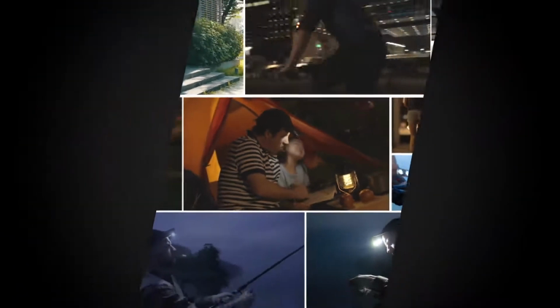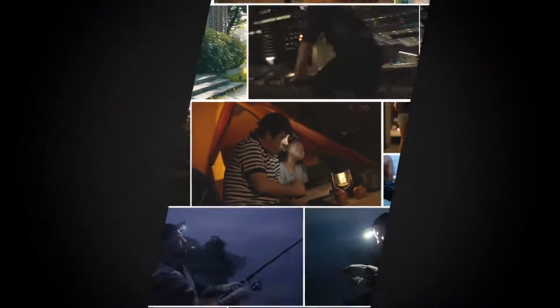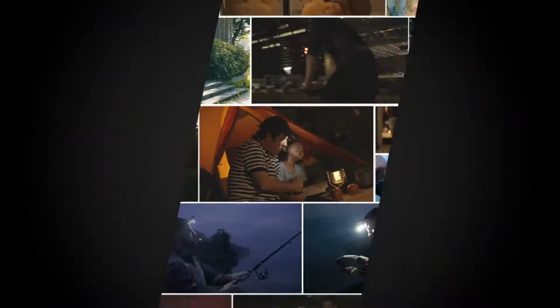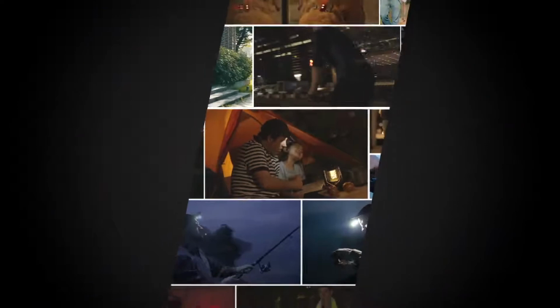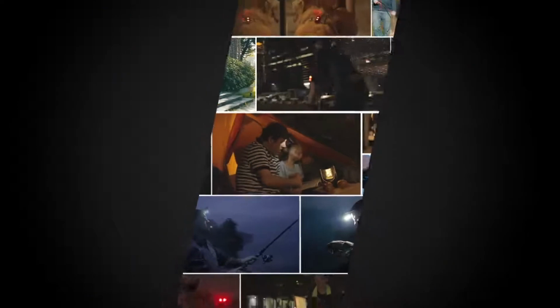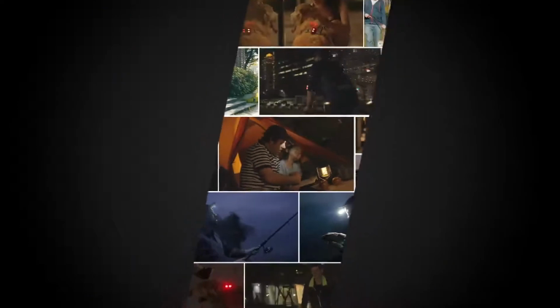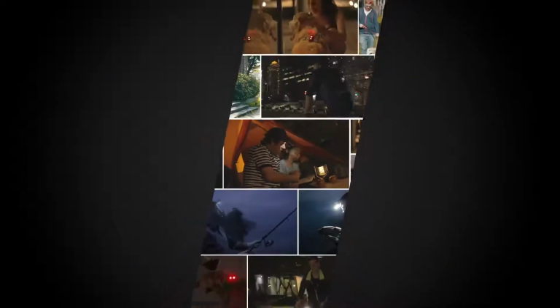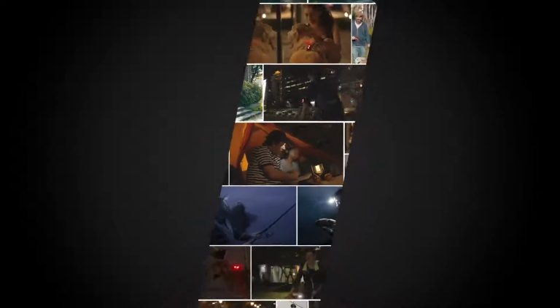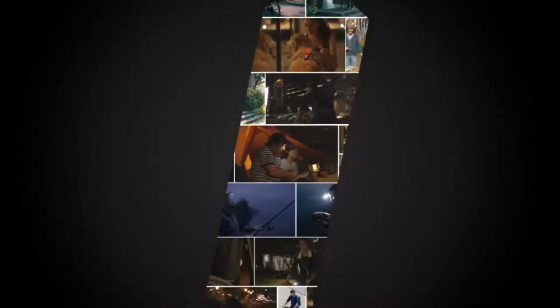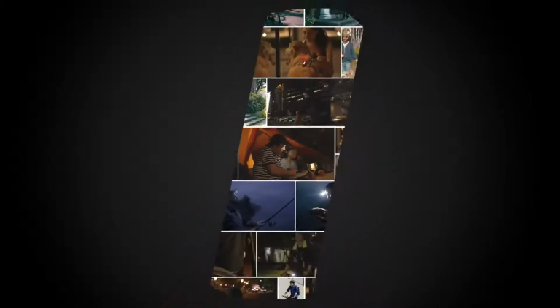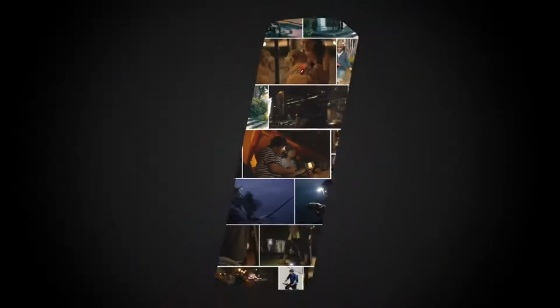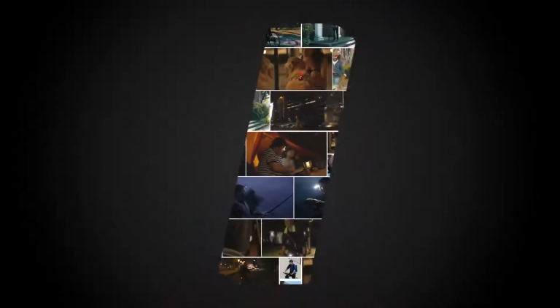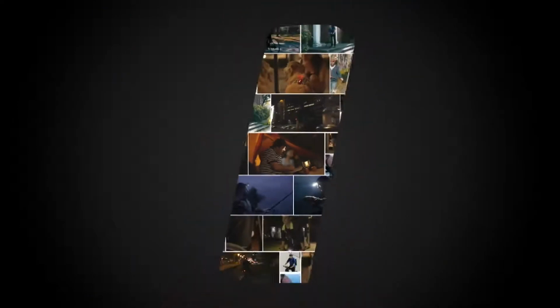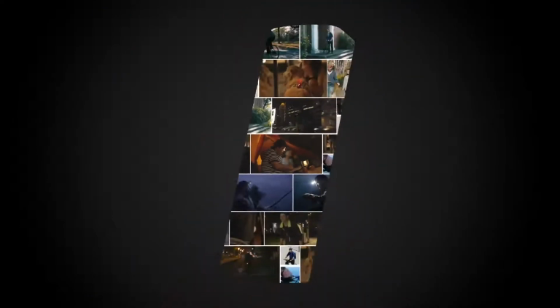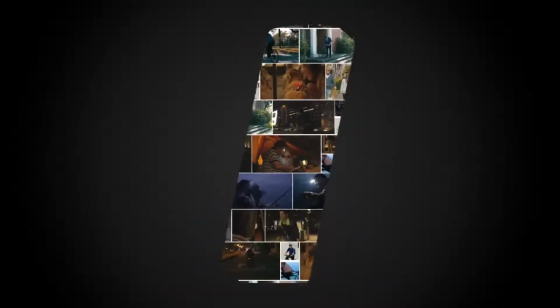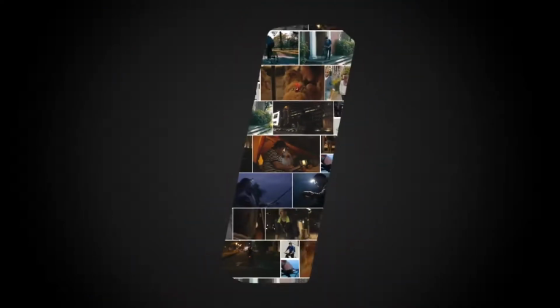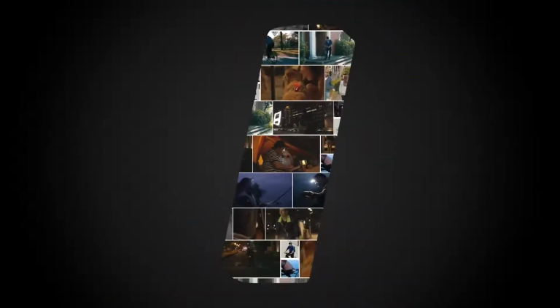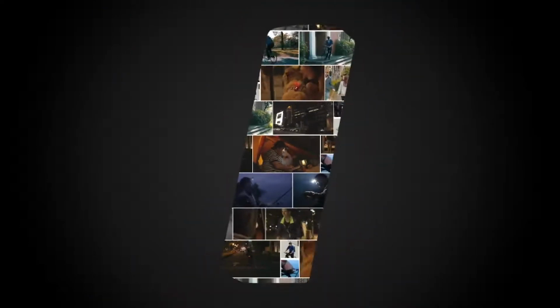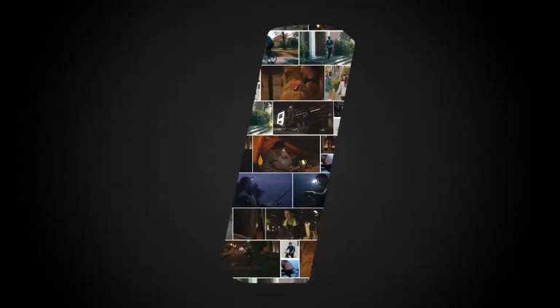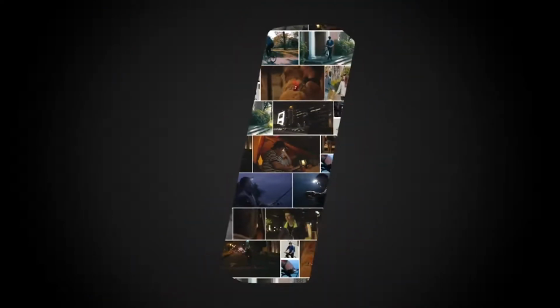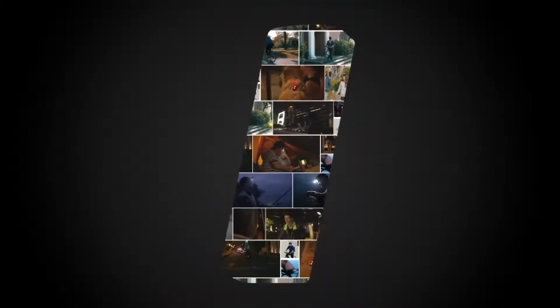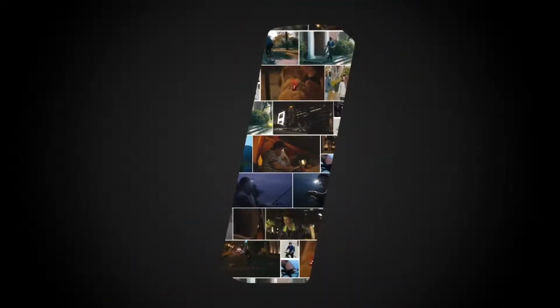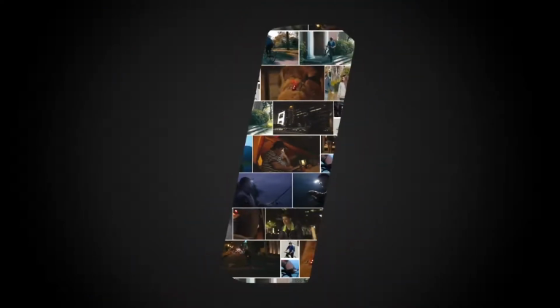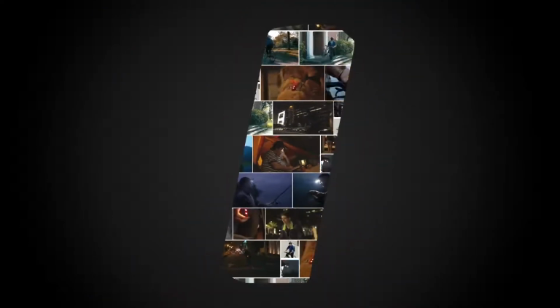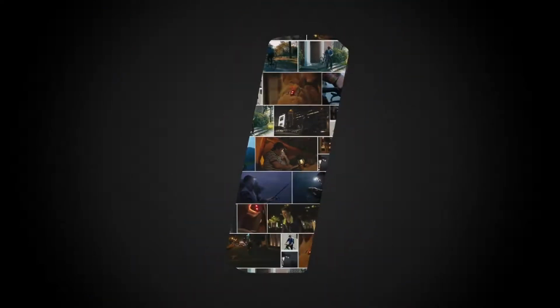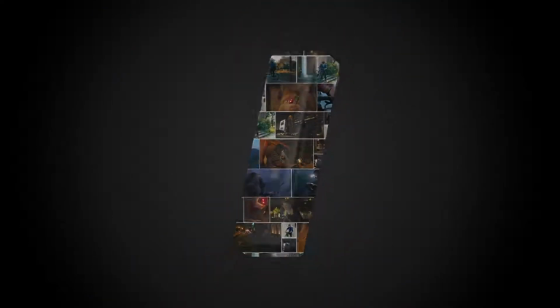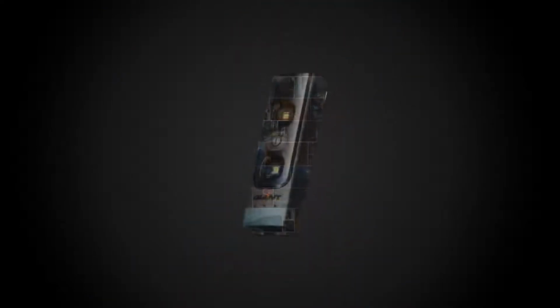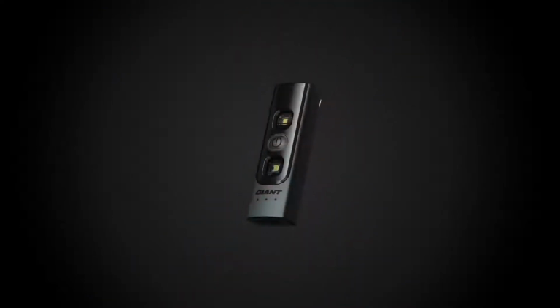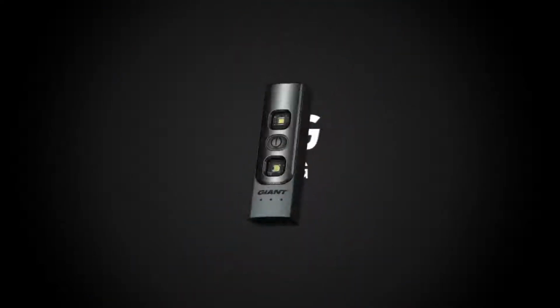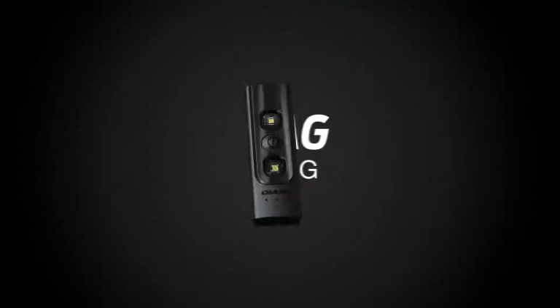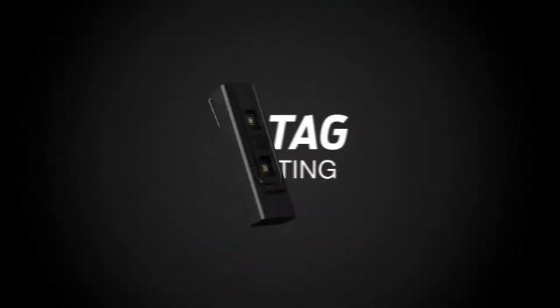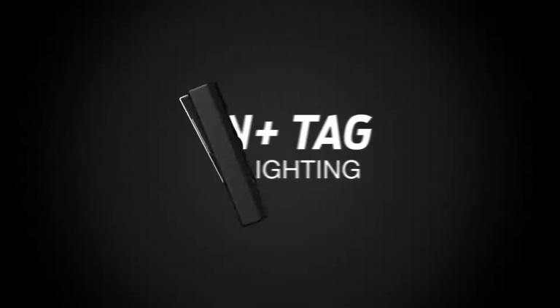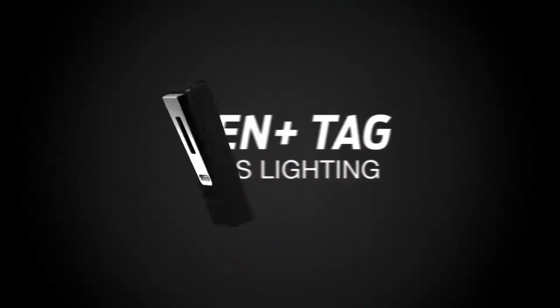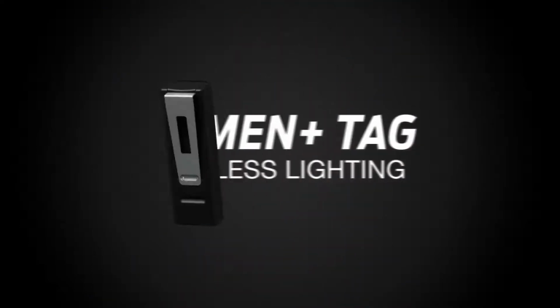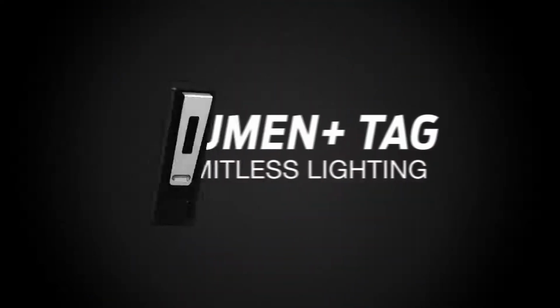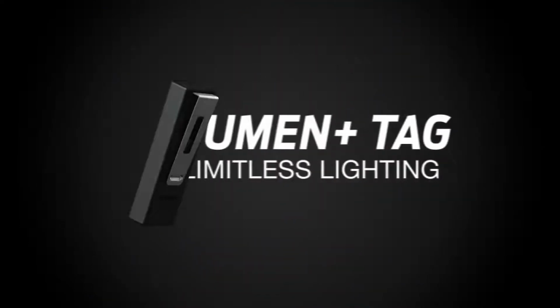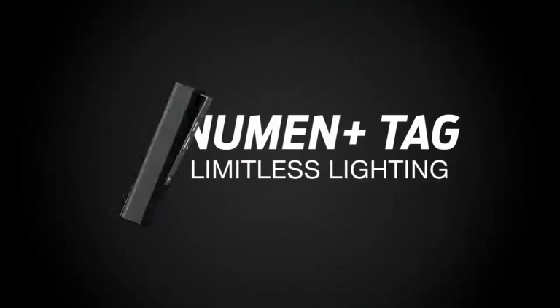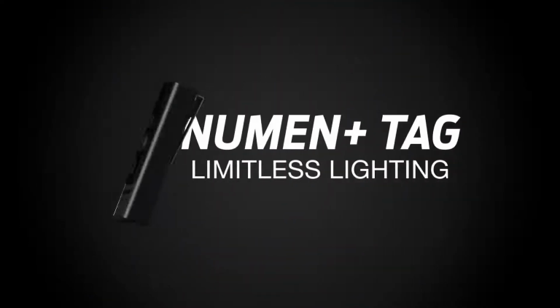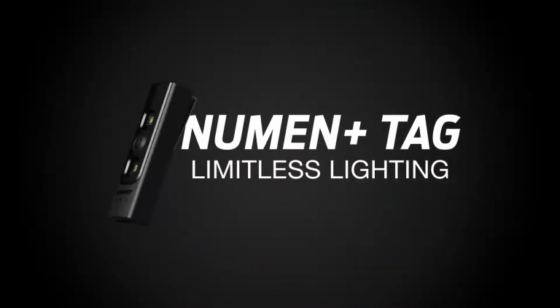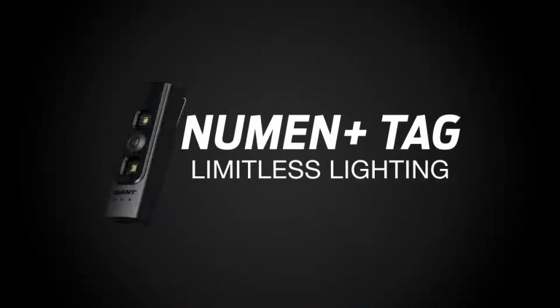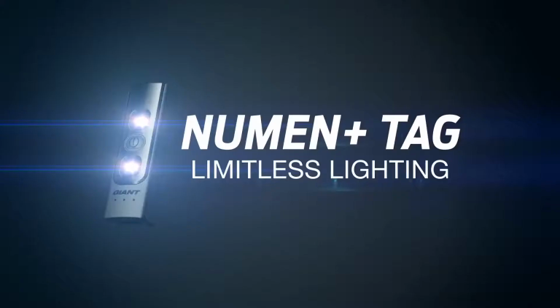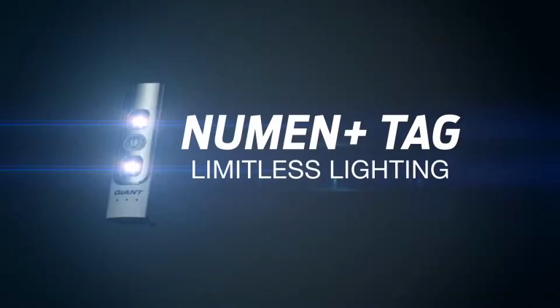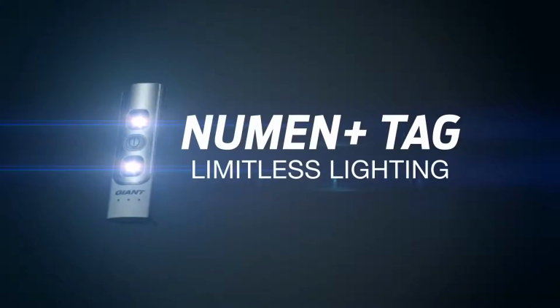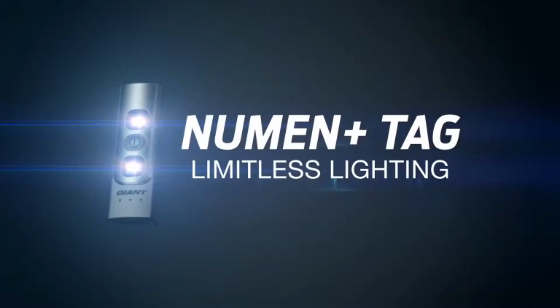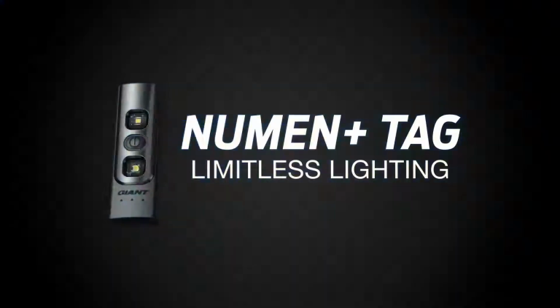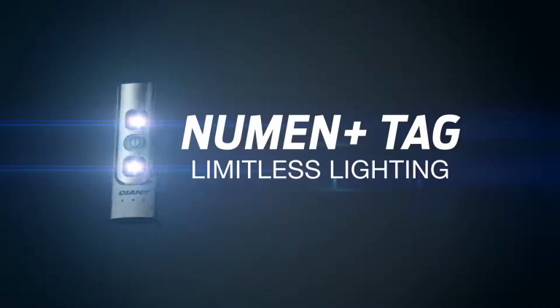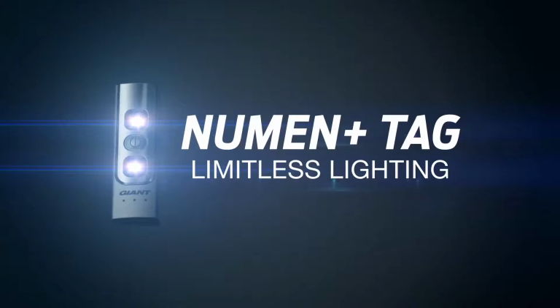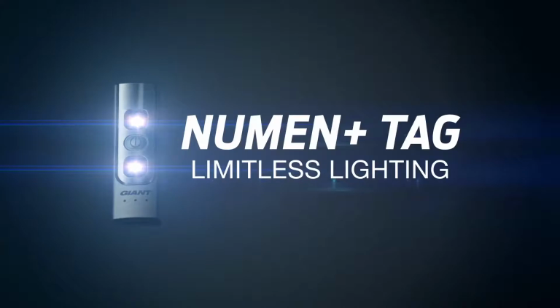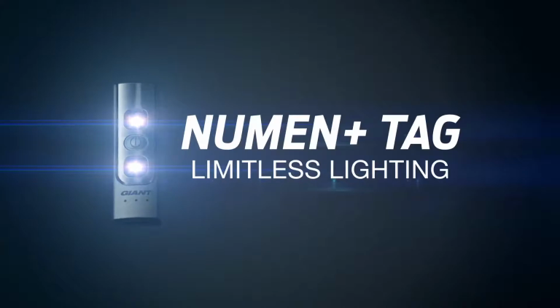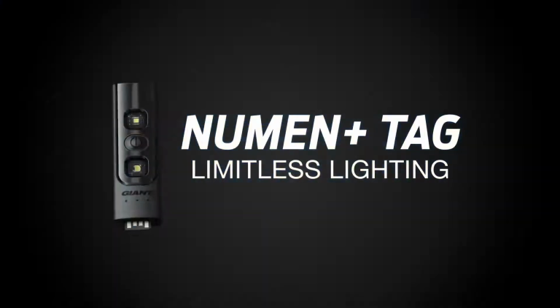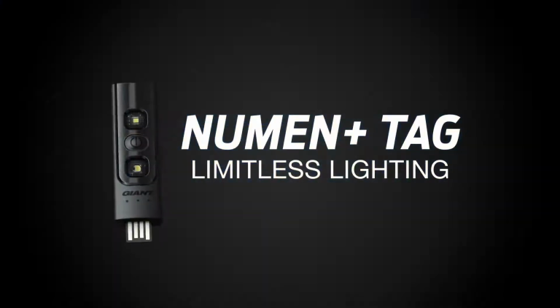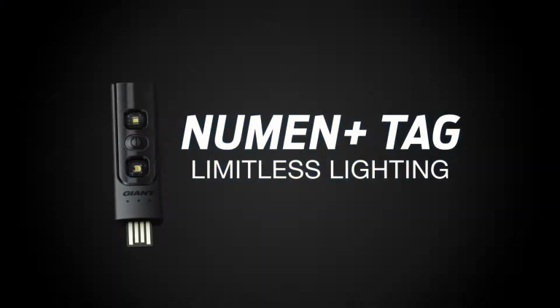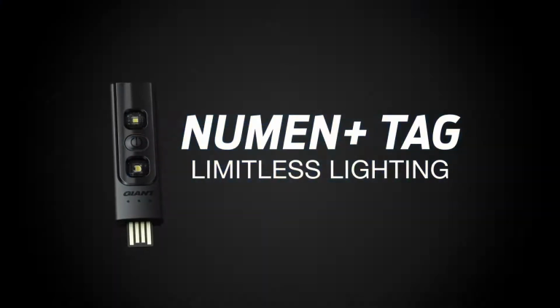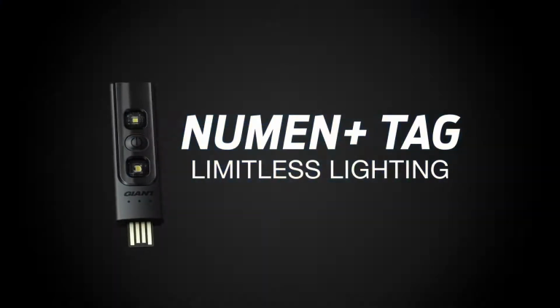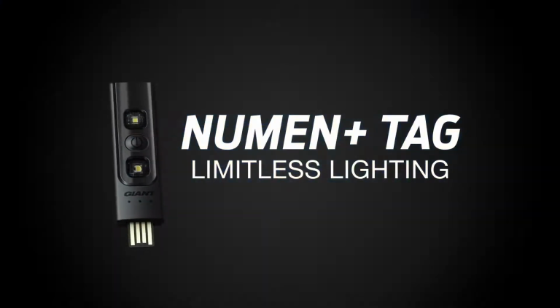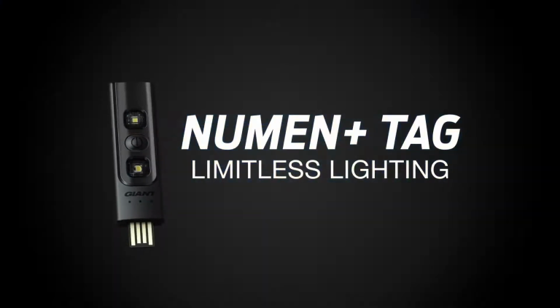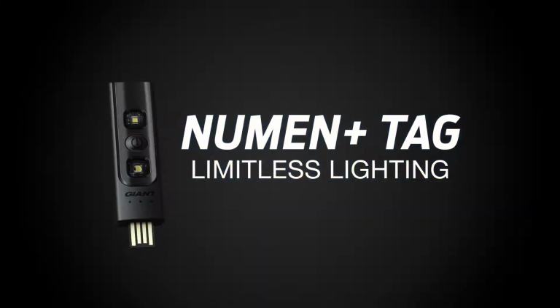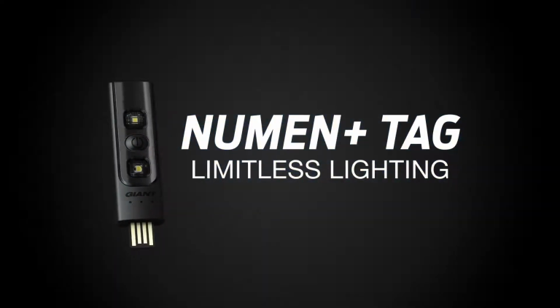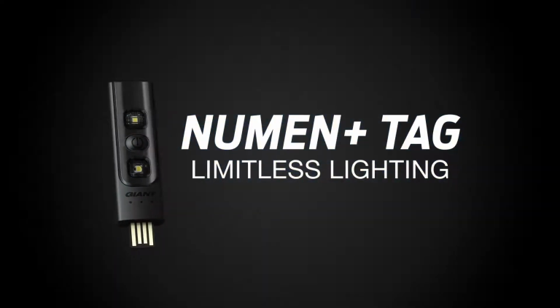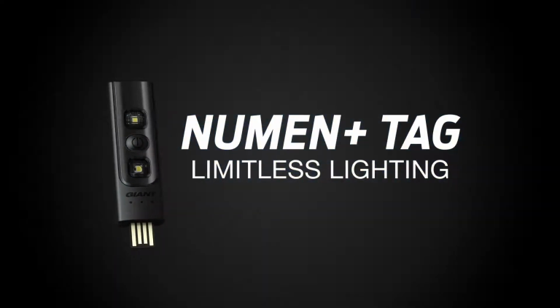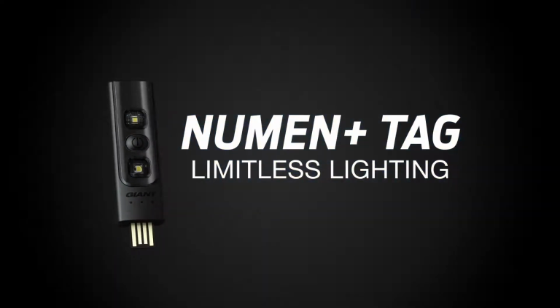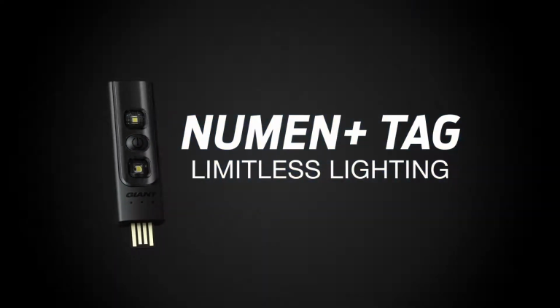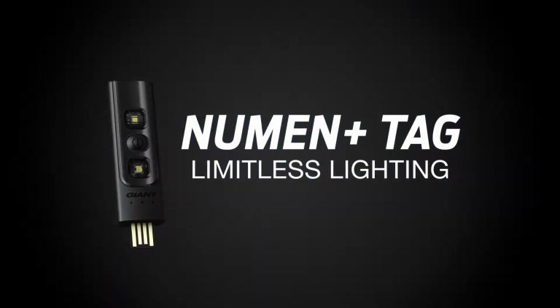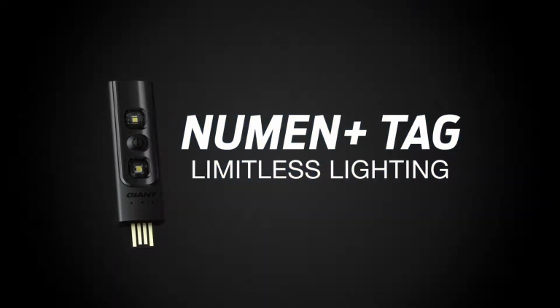There is no reason in limiting lighting possibilities. Neumann Plus Tag — limitless lighting.